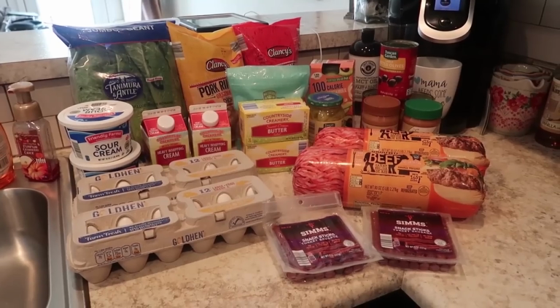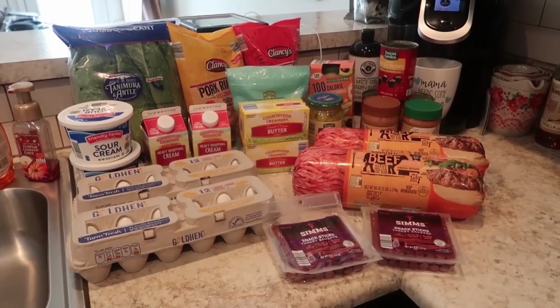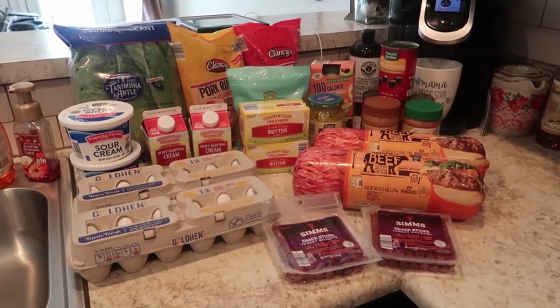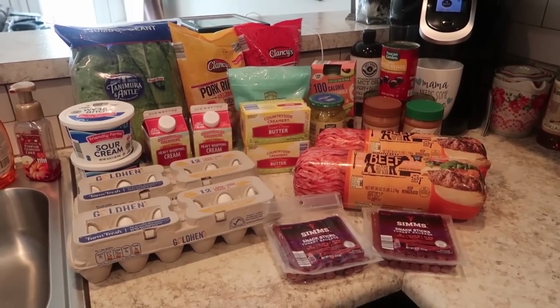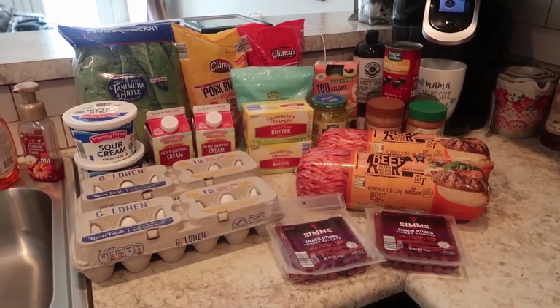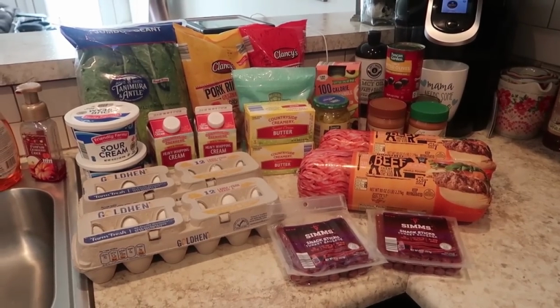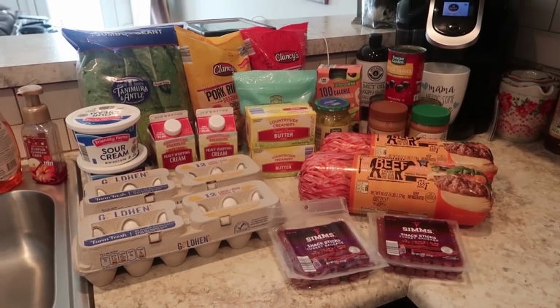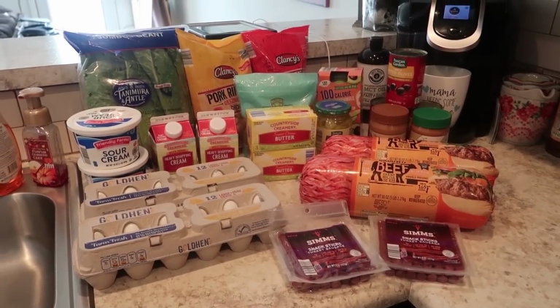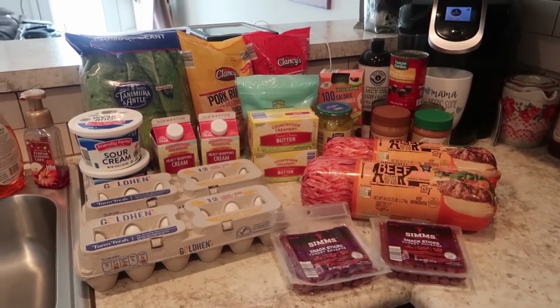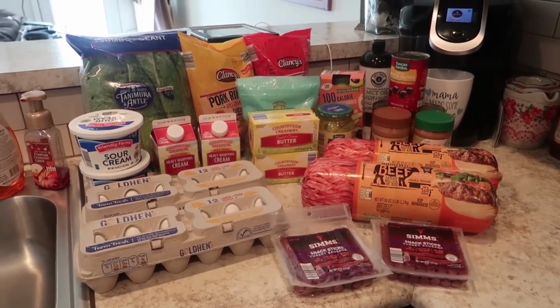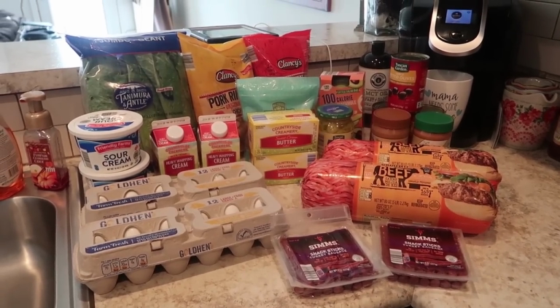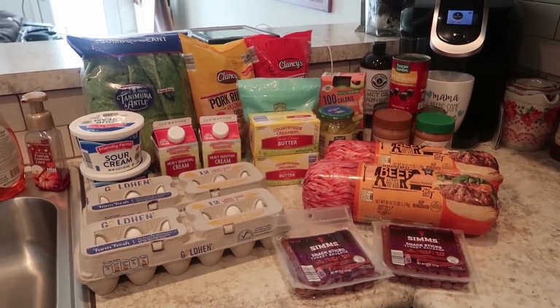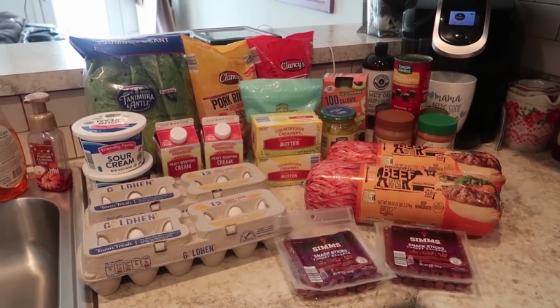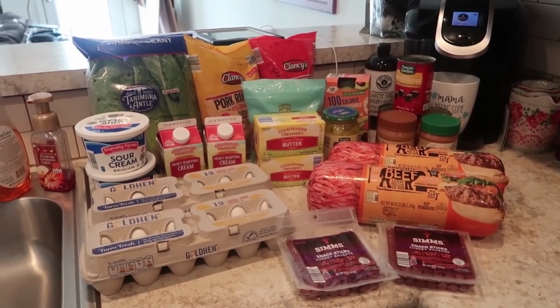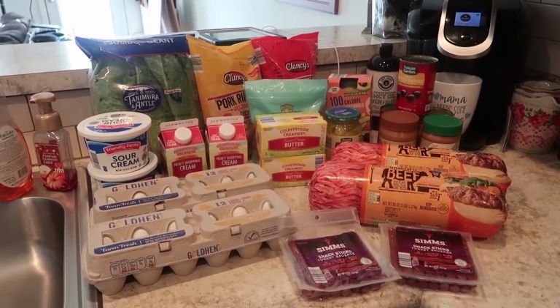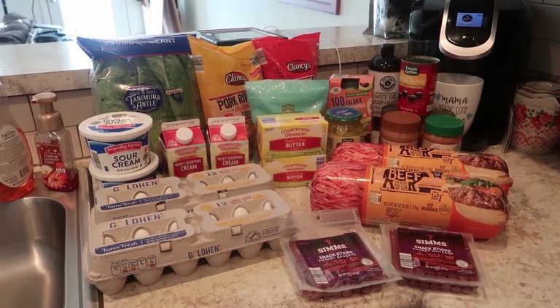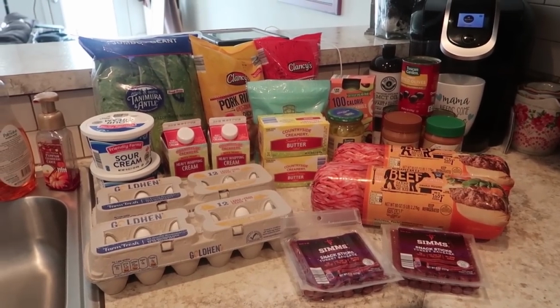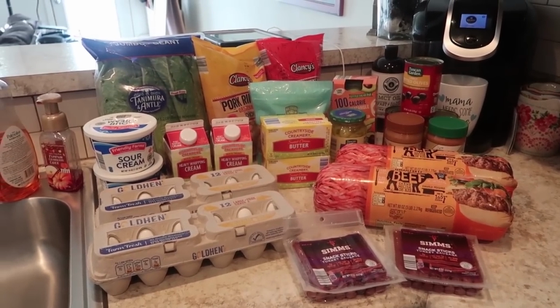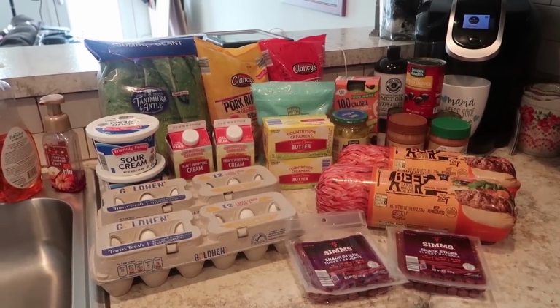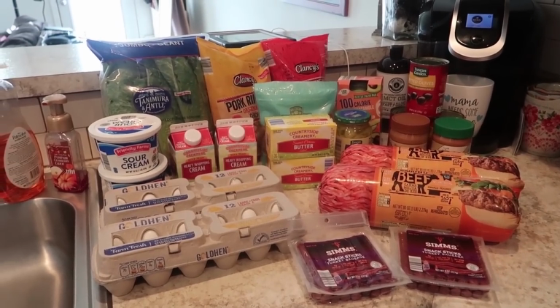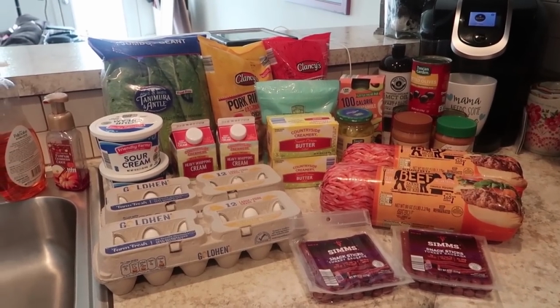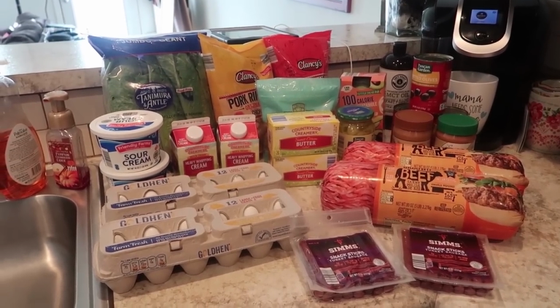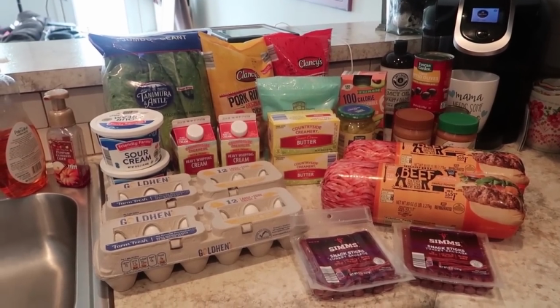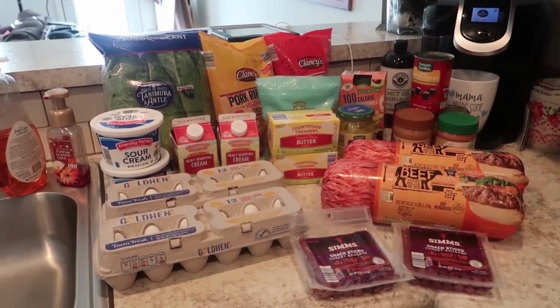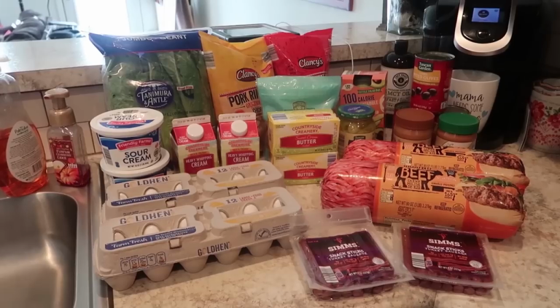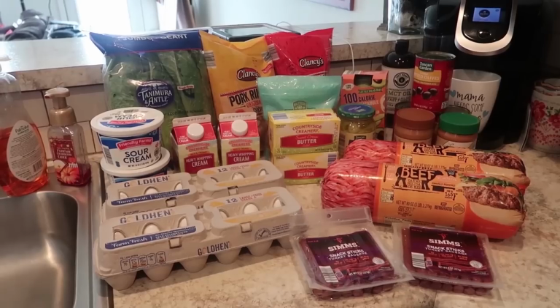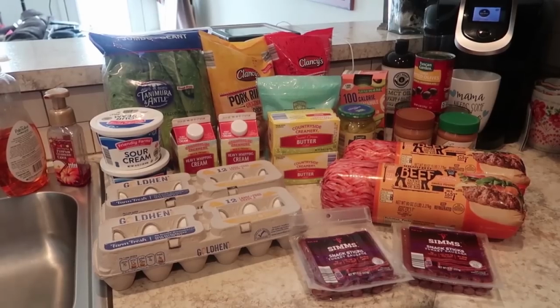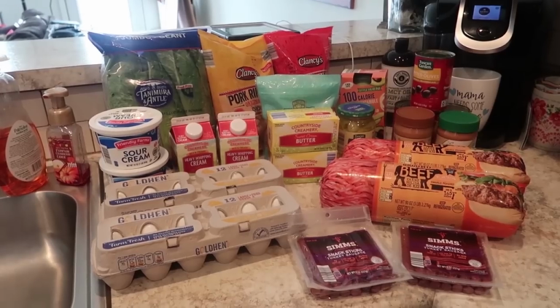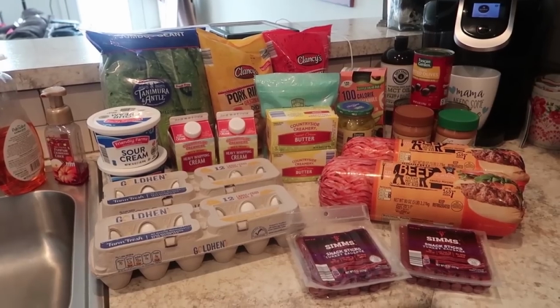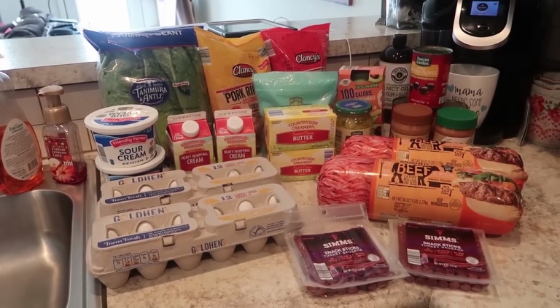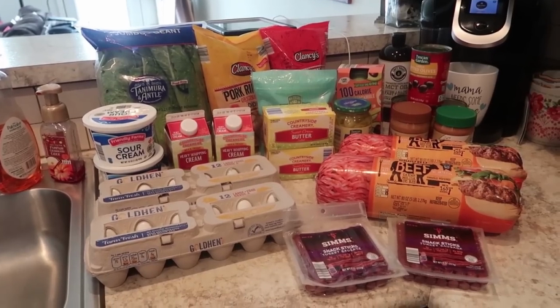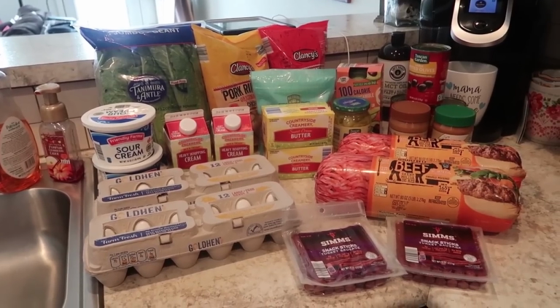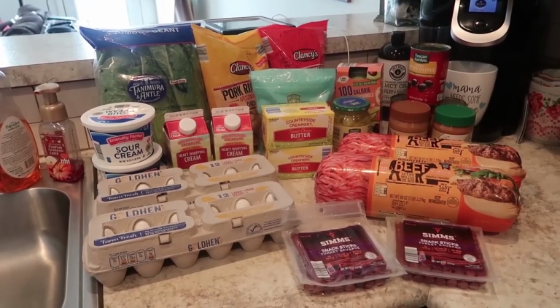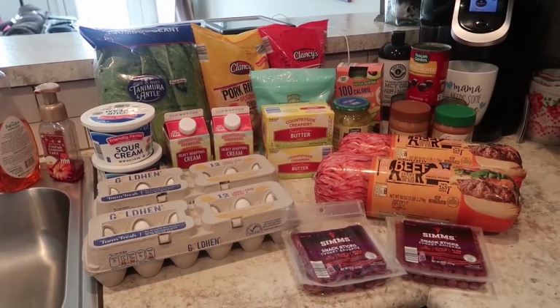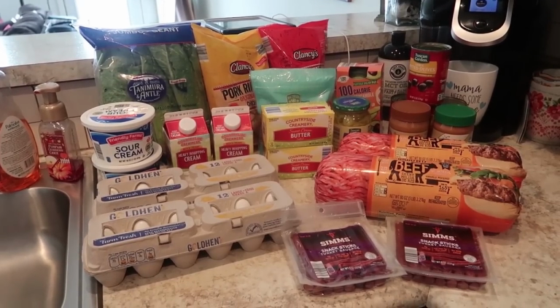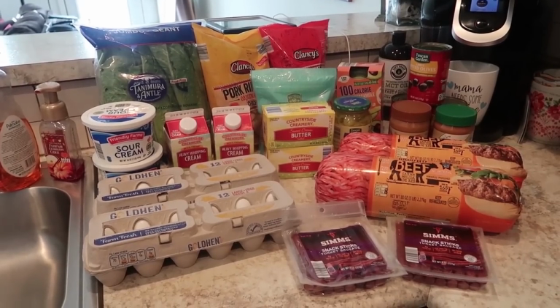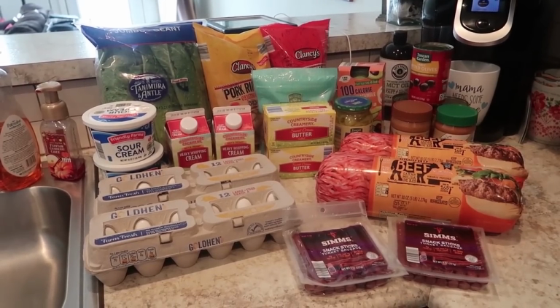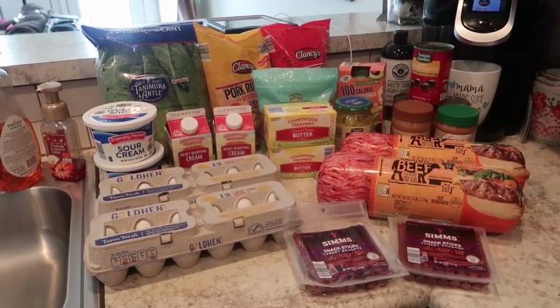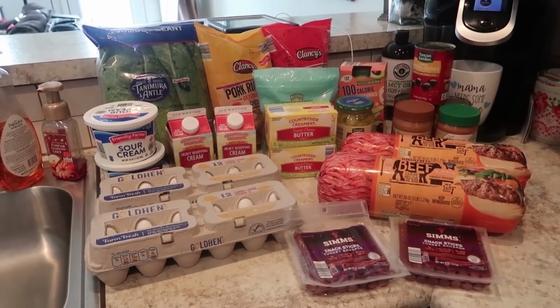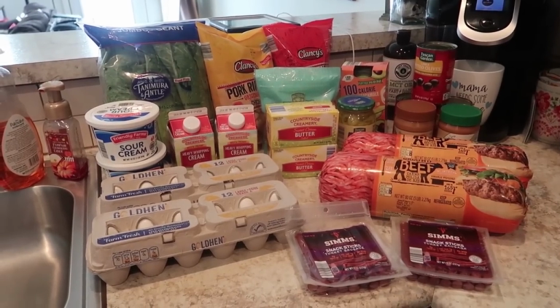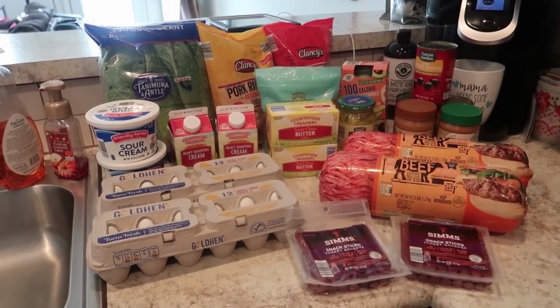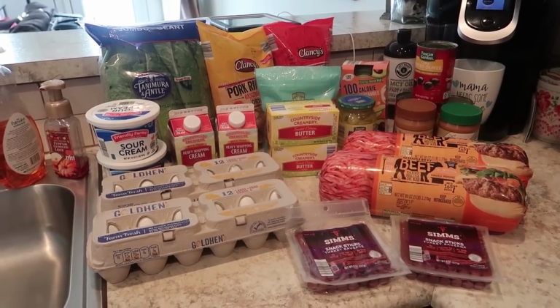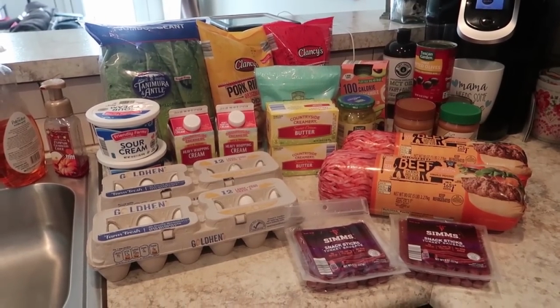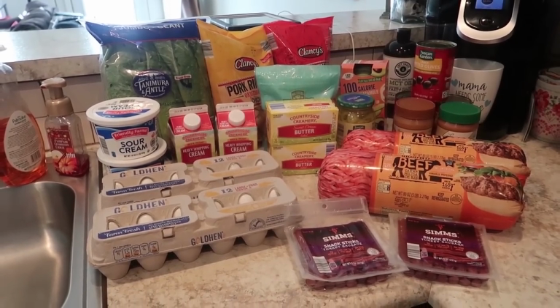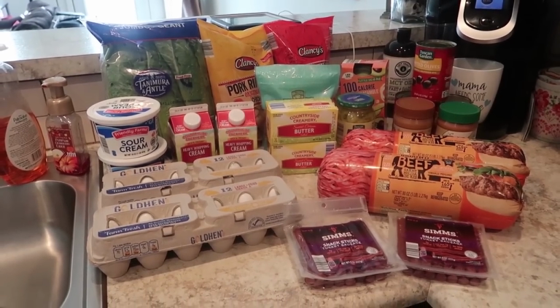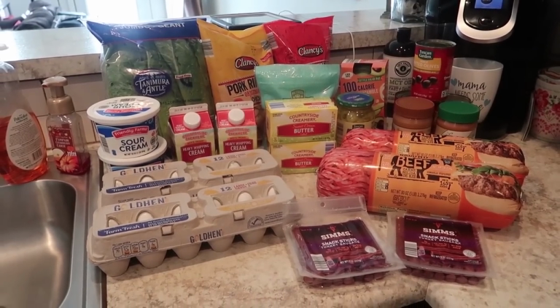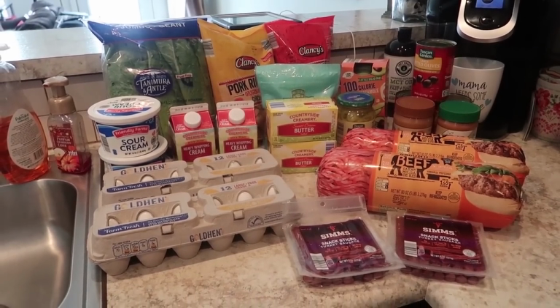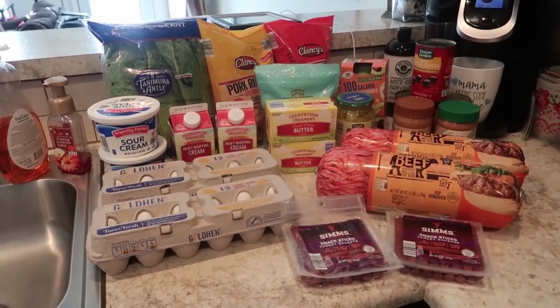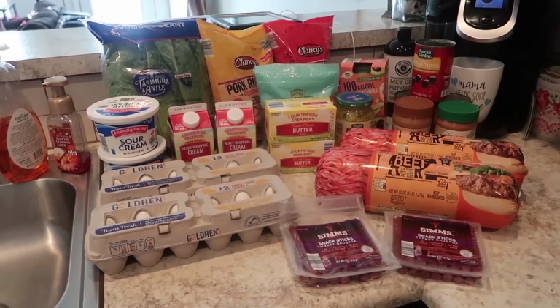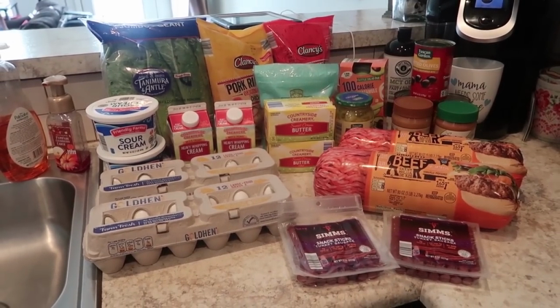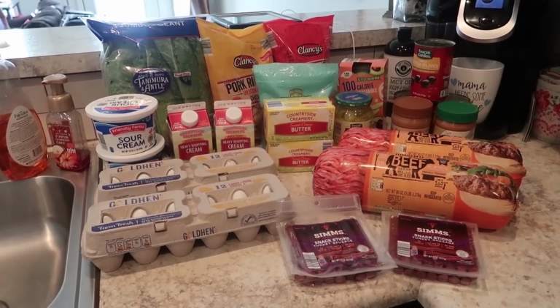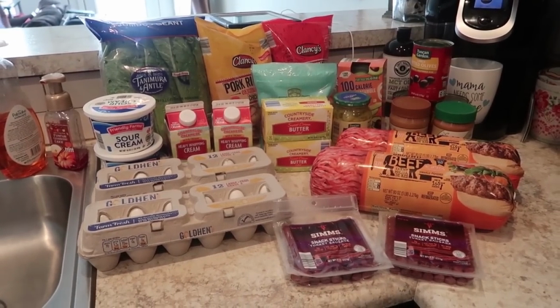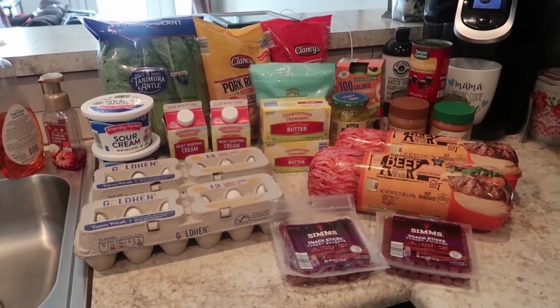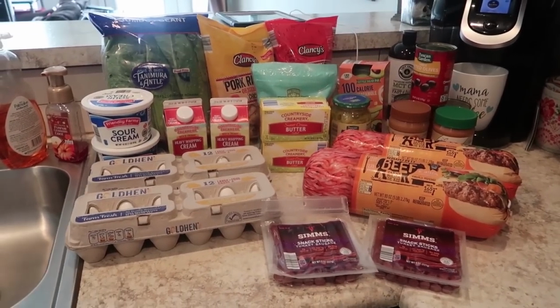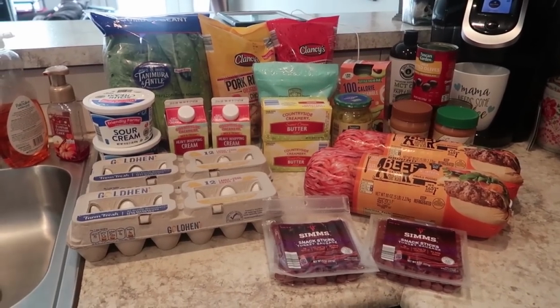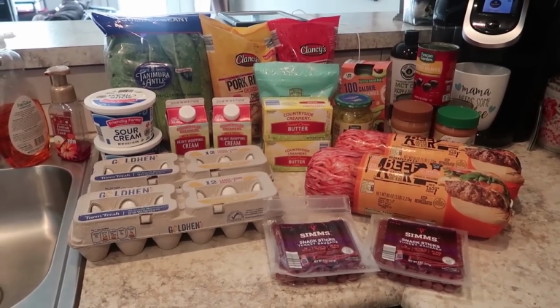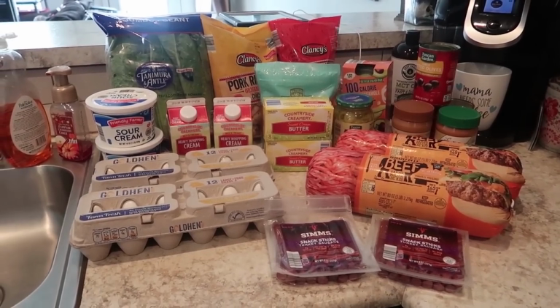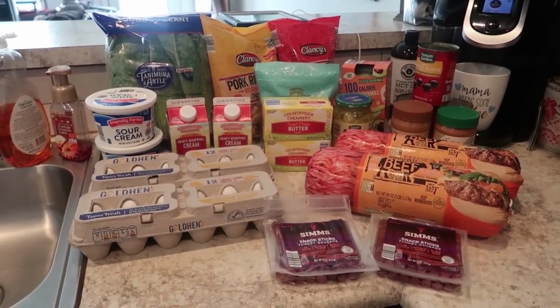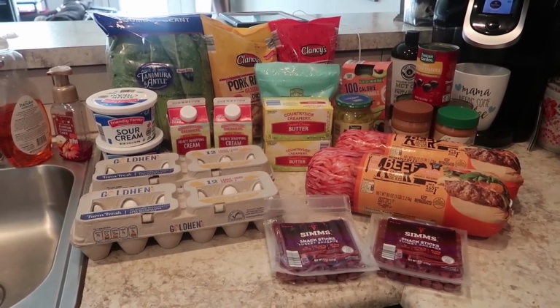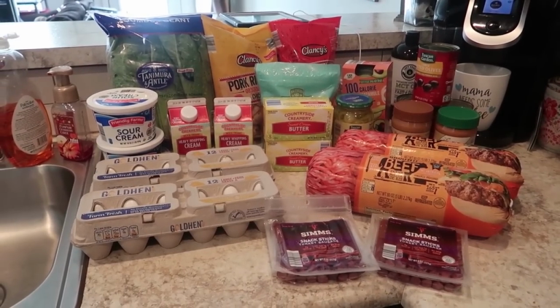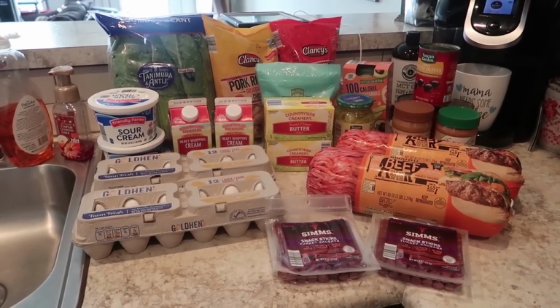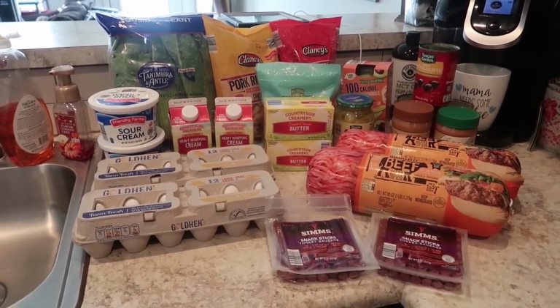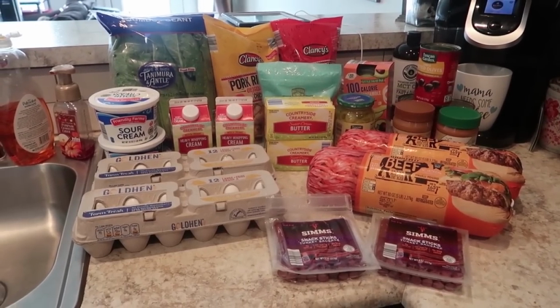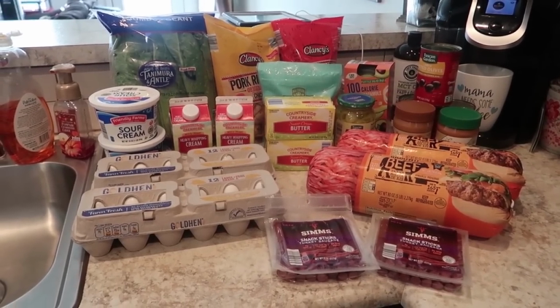Alright, so this is what we got from Aldi. It doesn't look like much but we spent $60.81 because we had to get some meat.